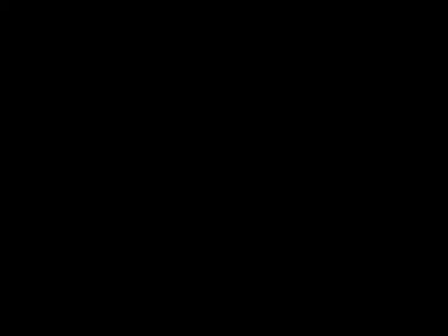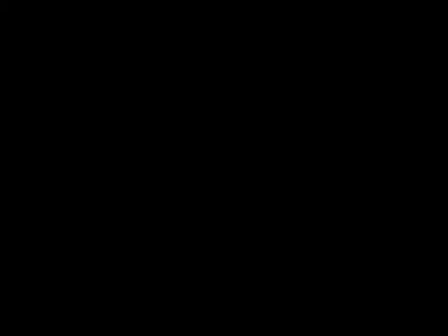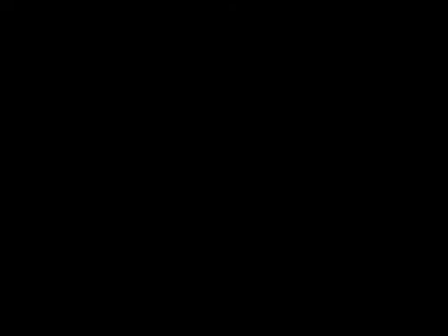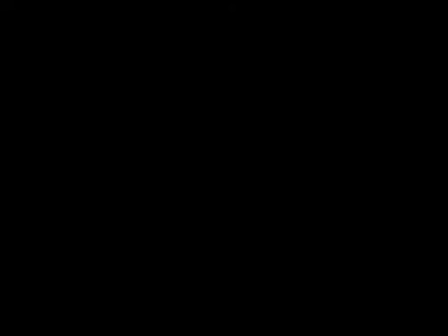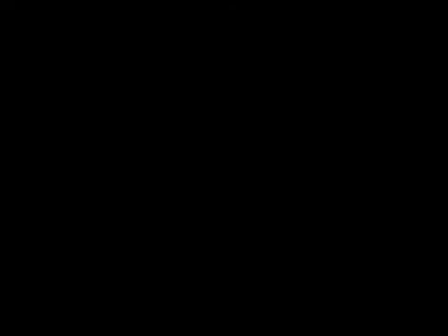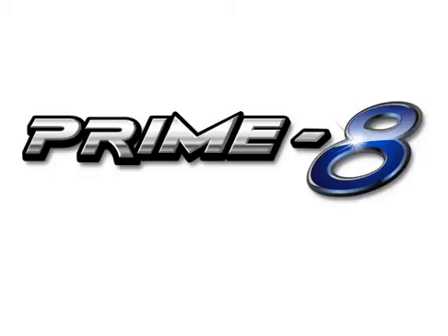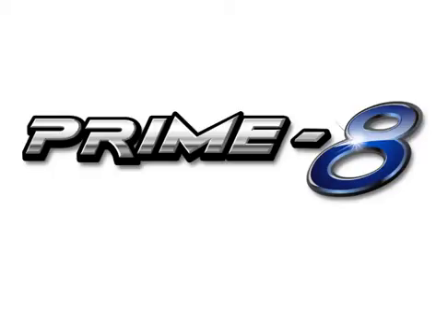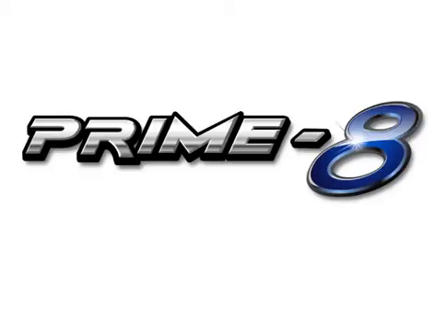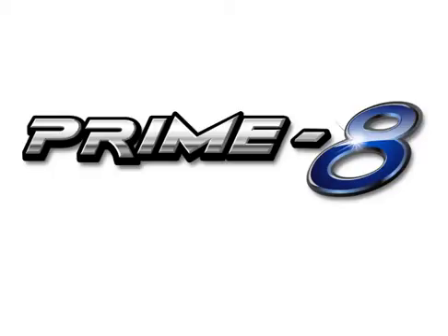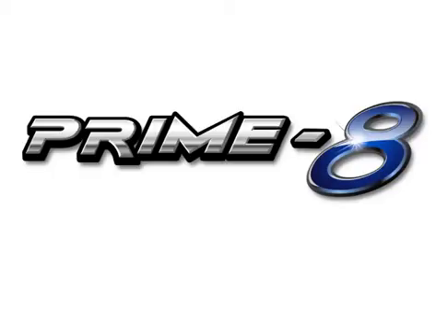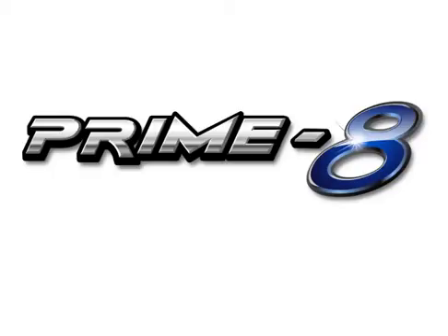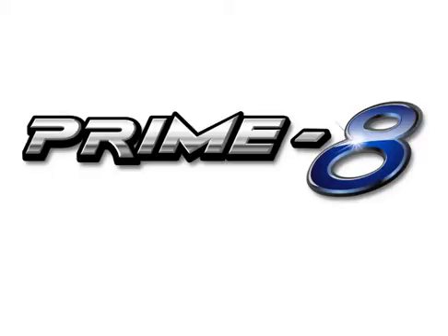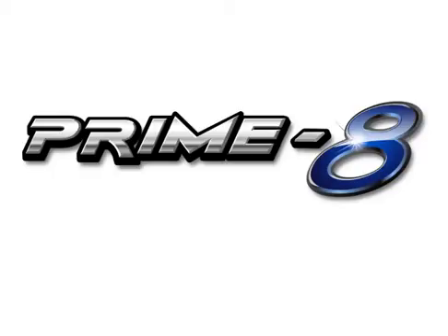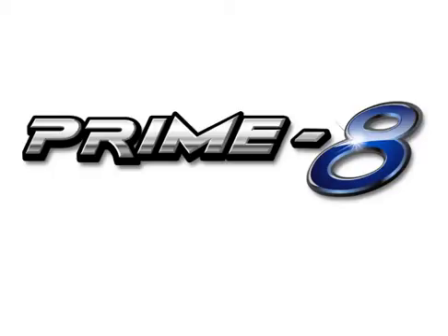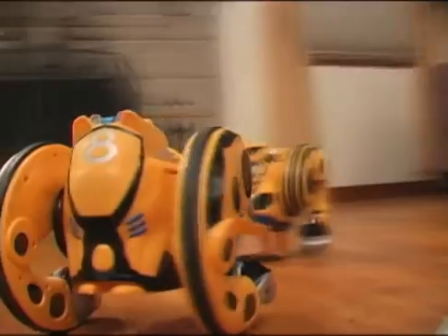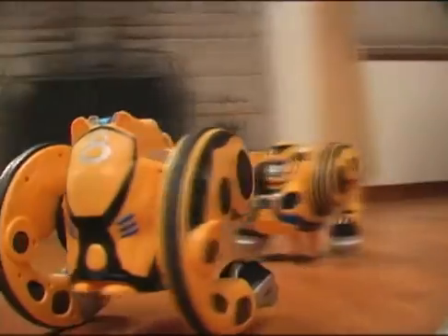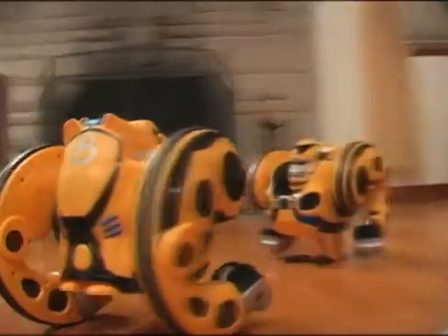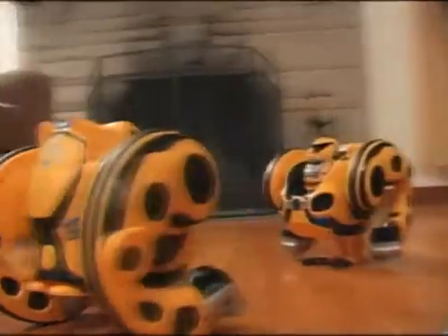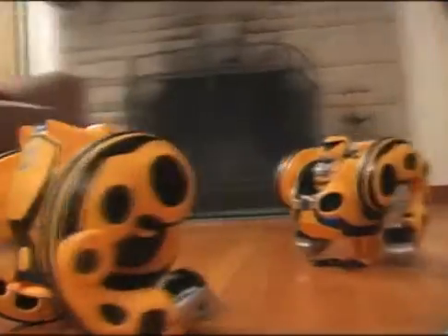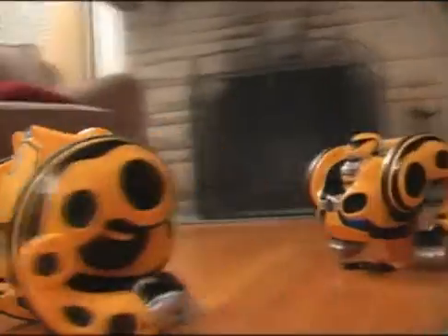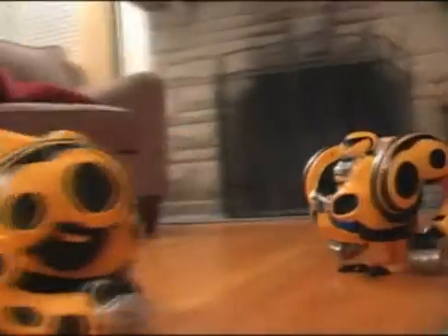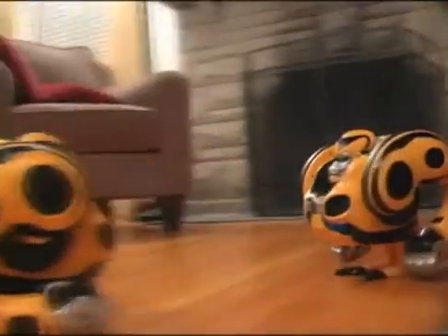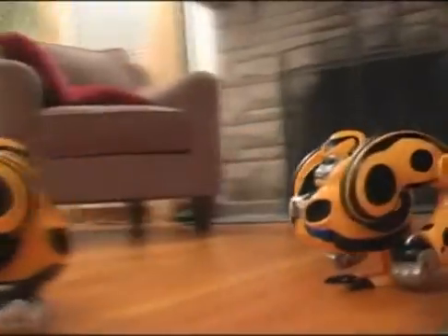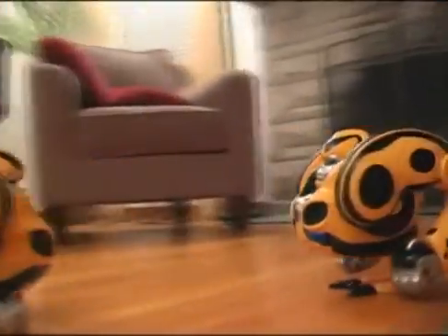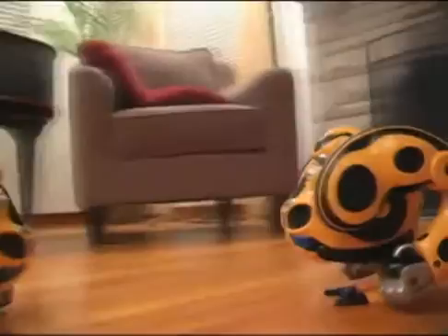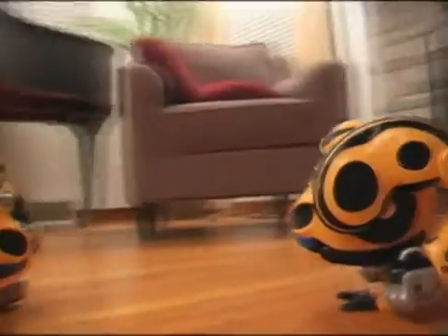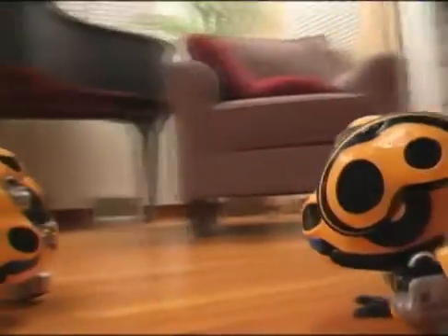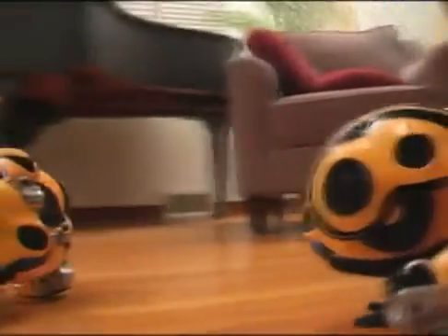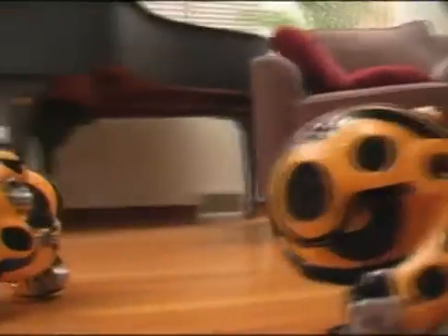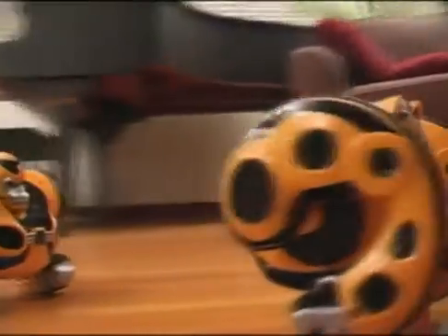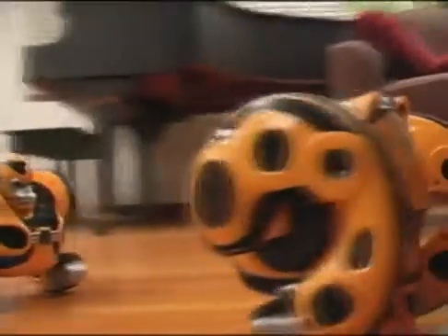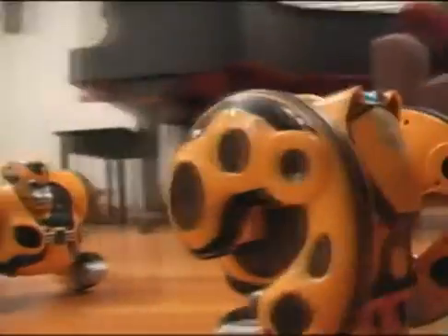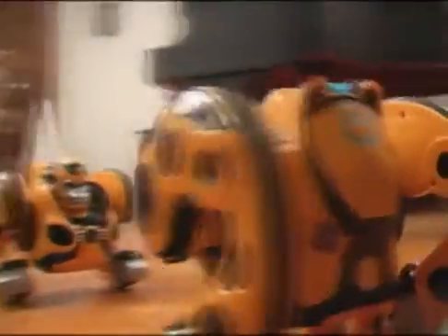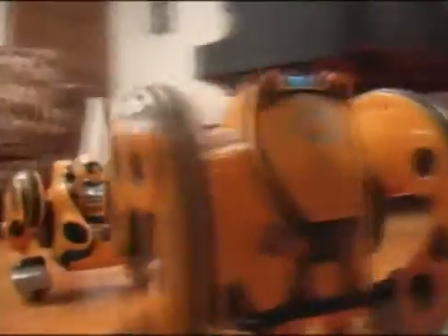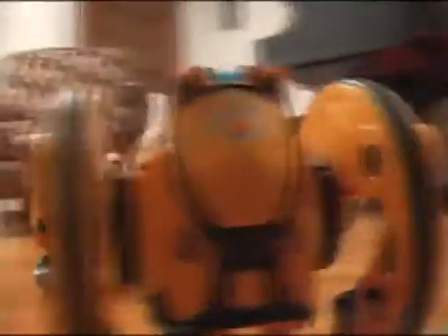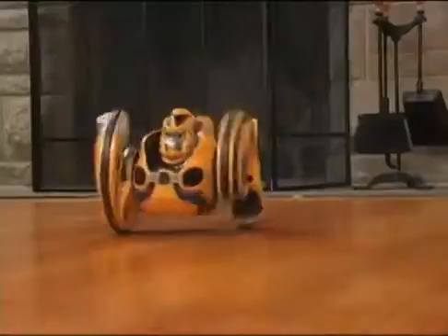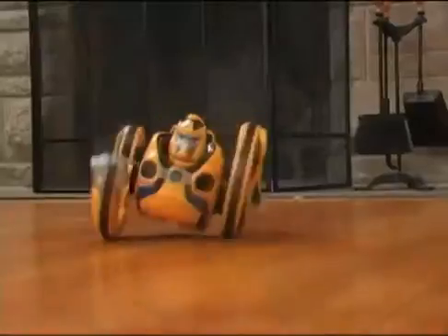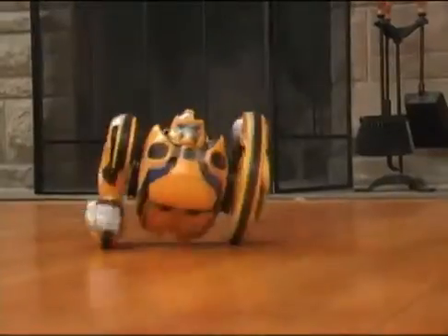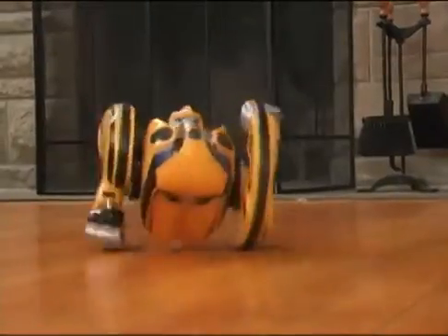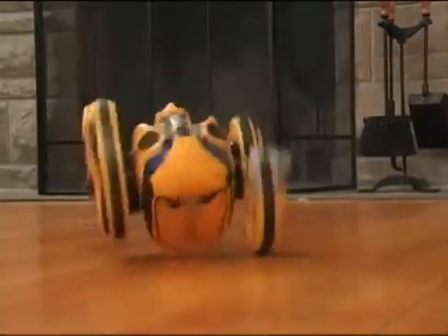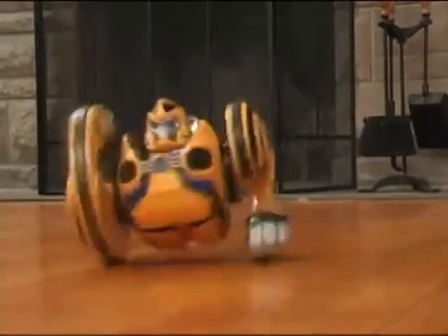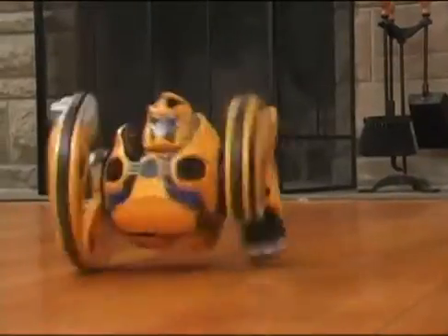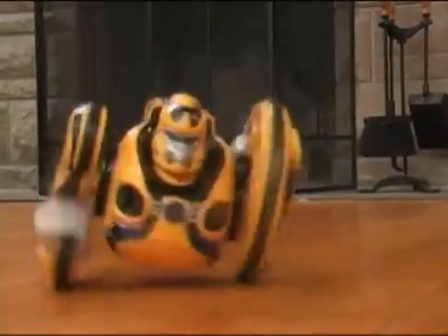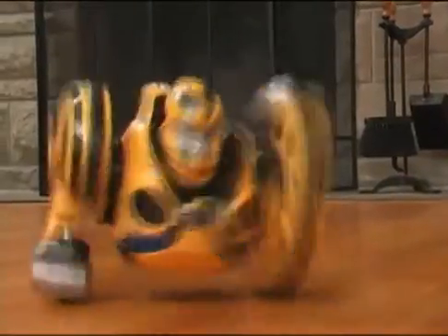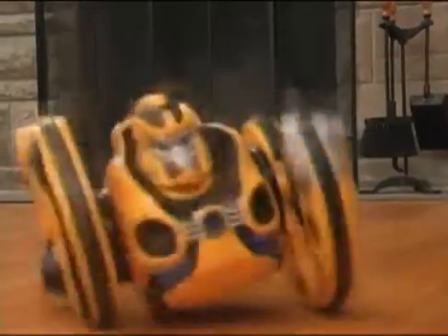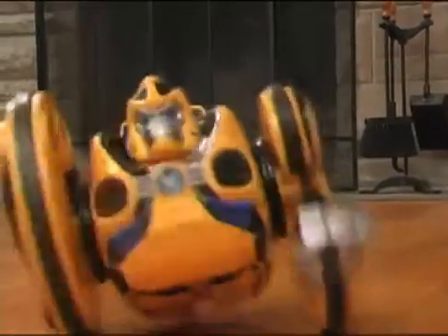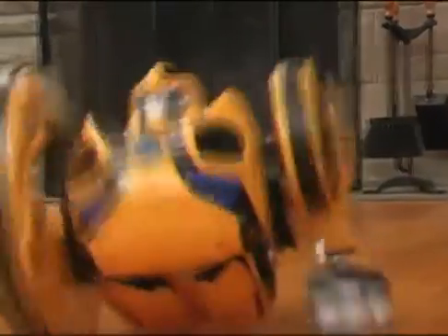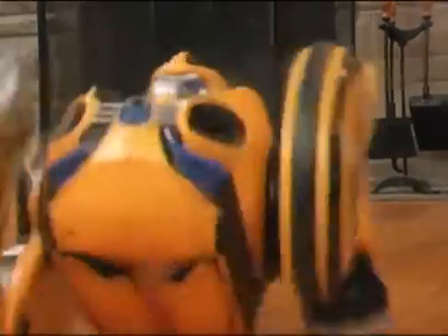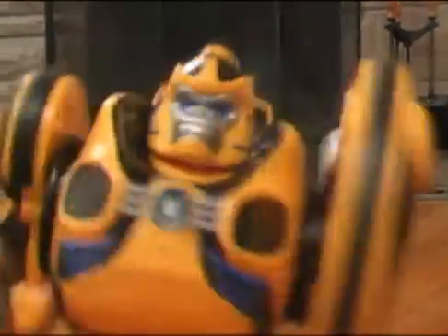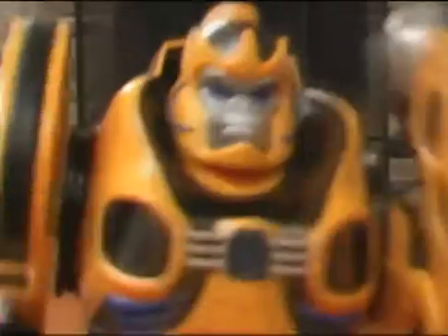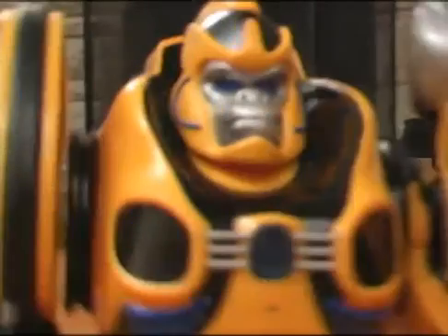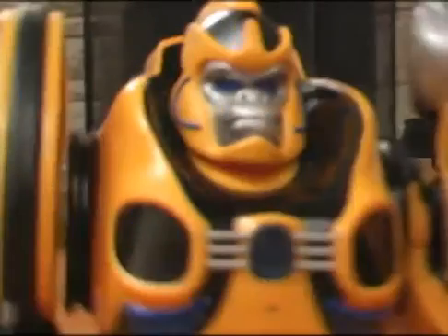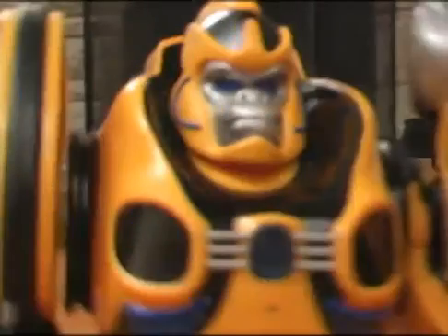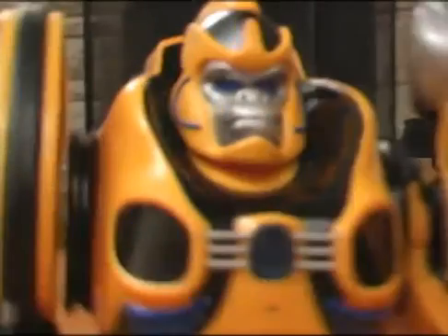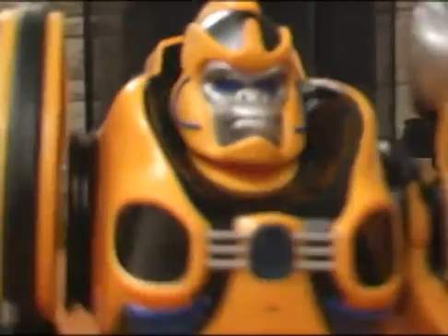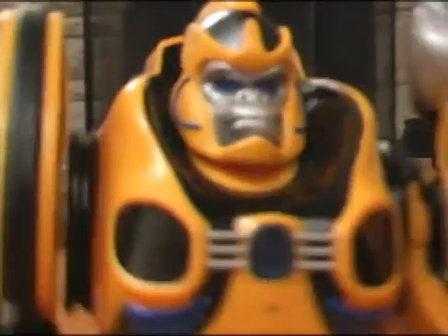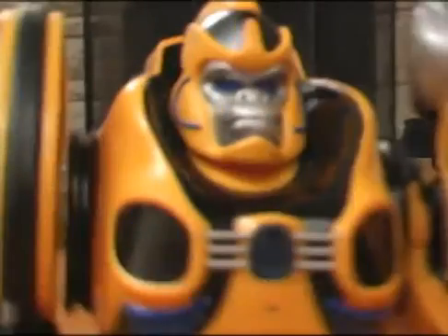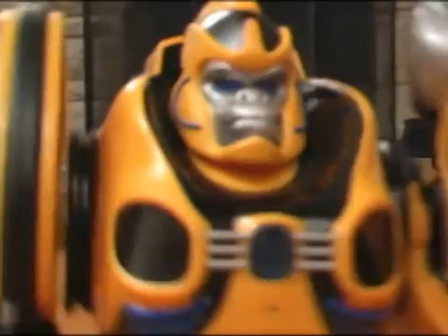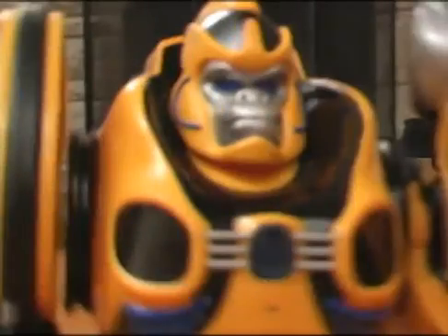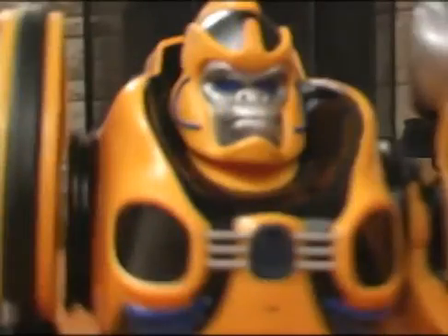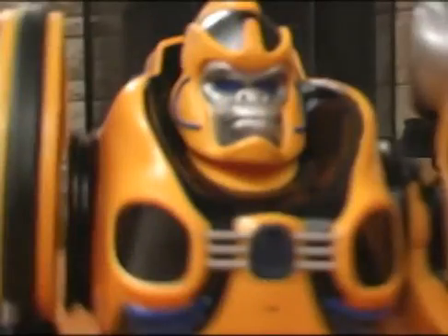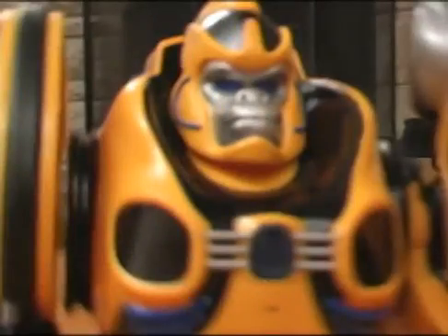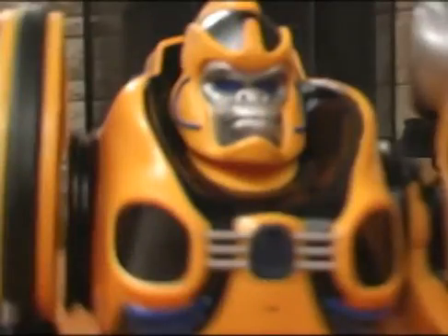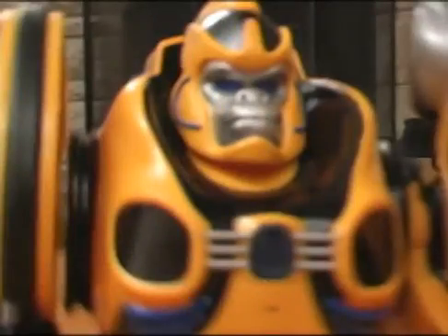Introducing Primate, the ultimate high-speed, high-power, autonomous, biped, robotic companion.